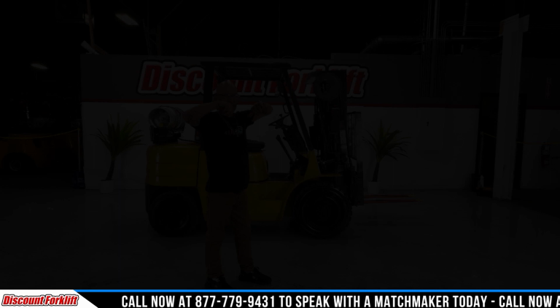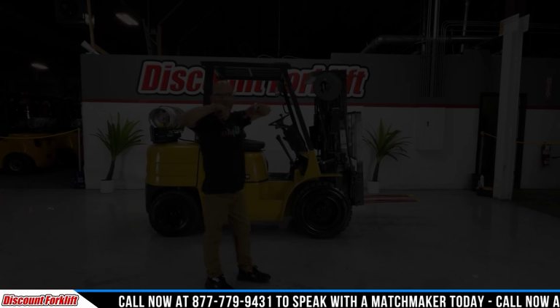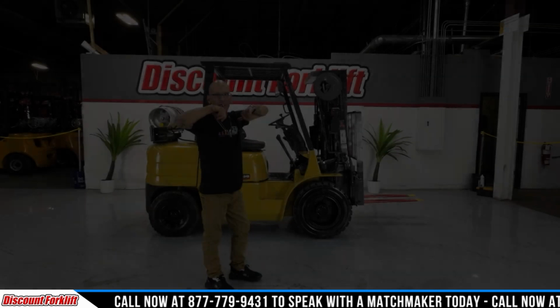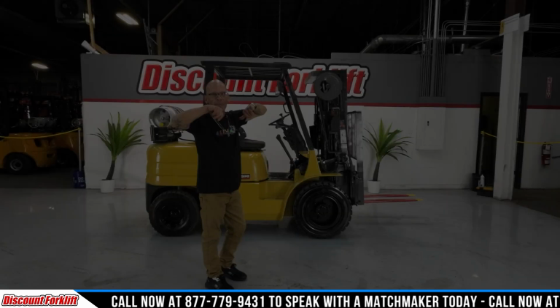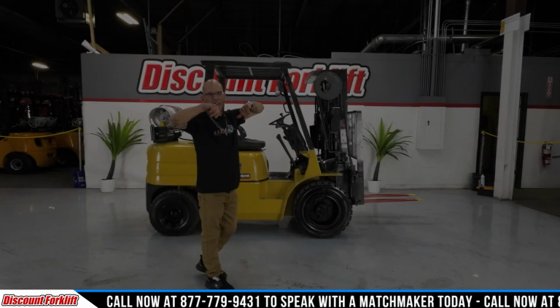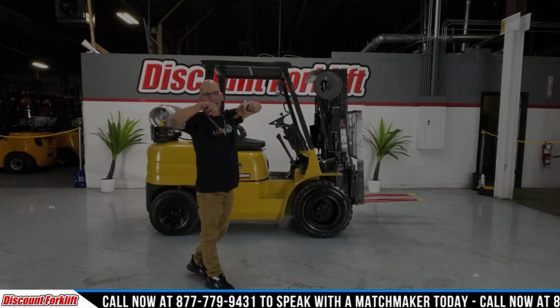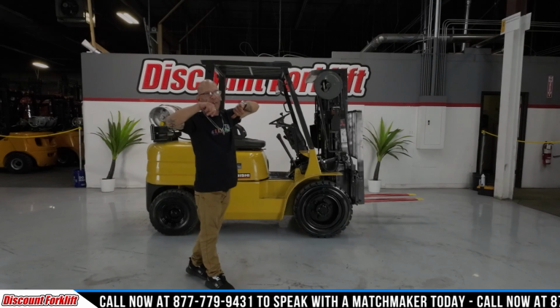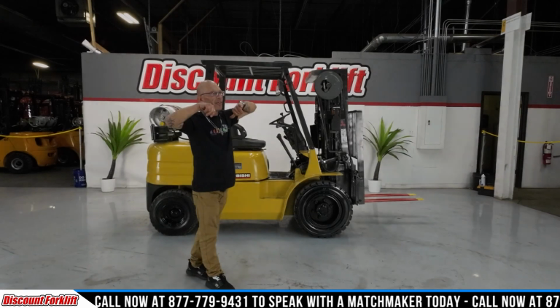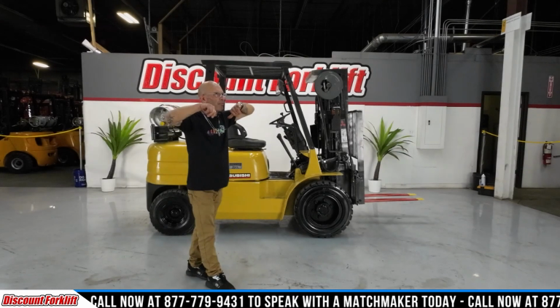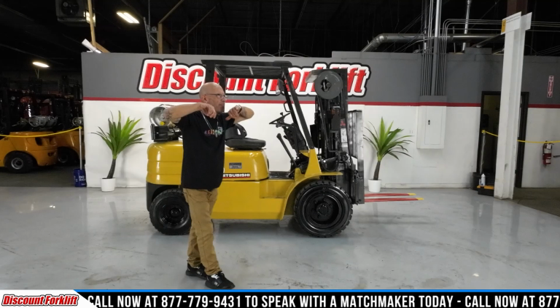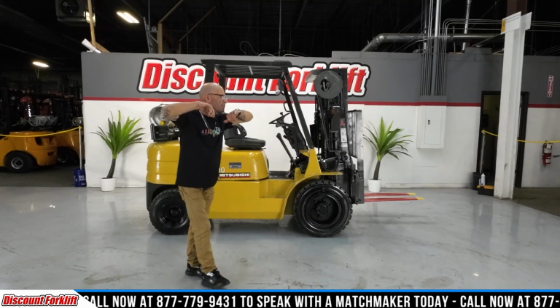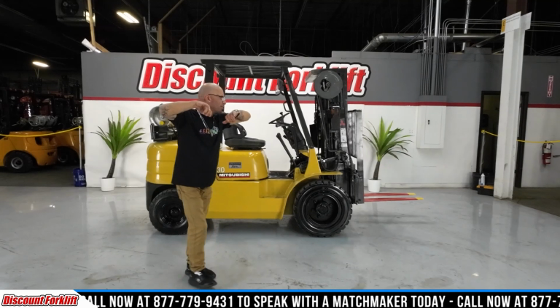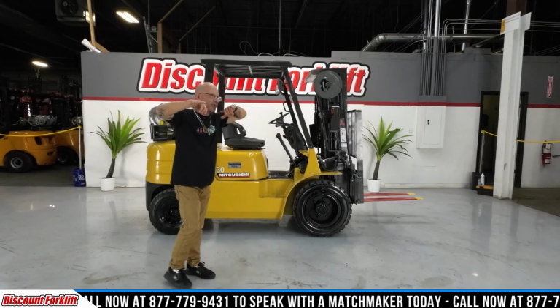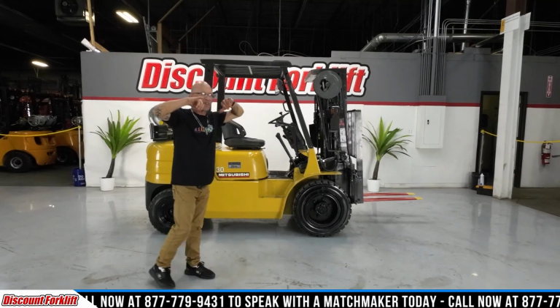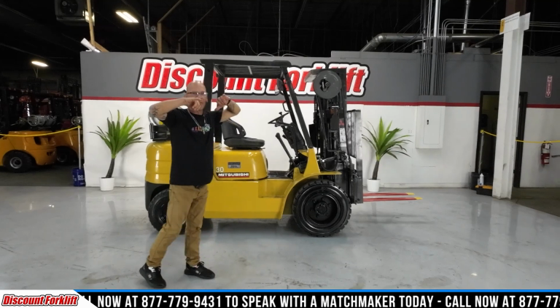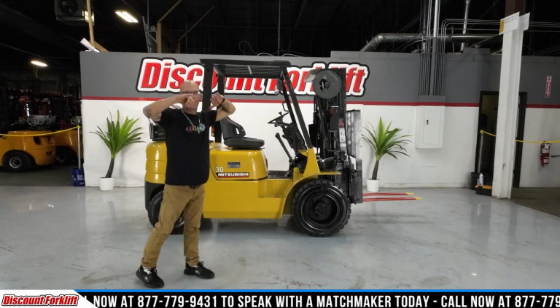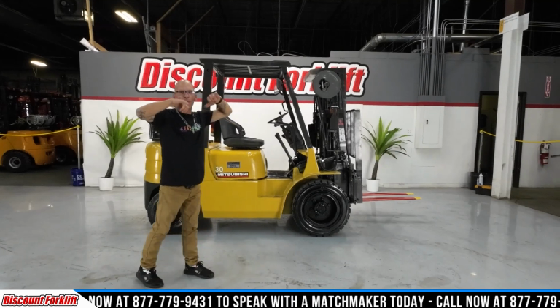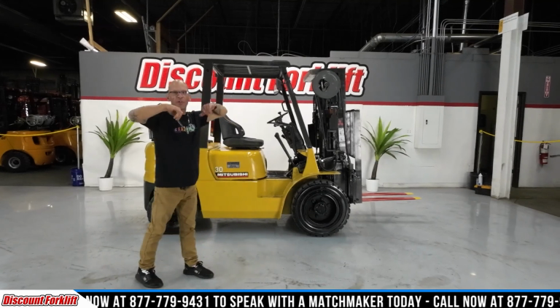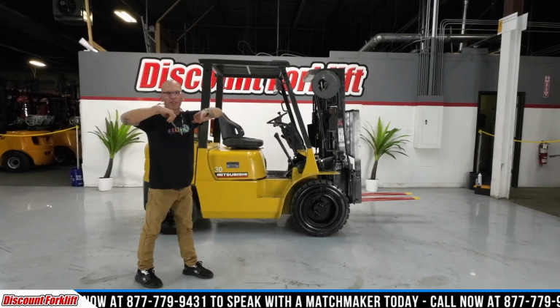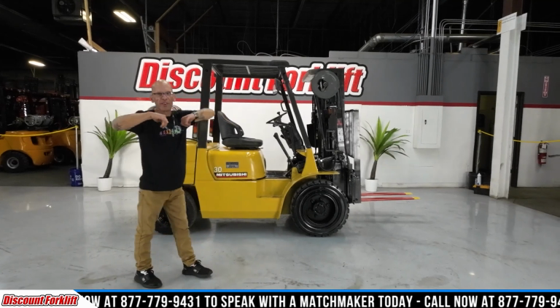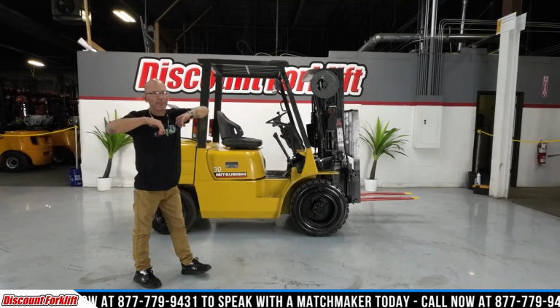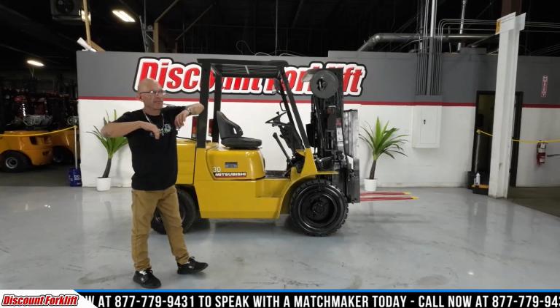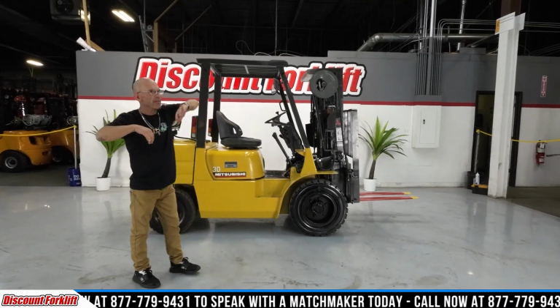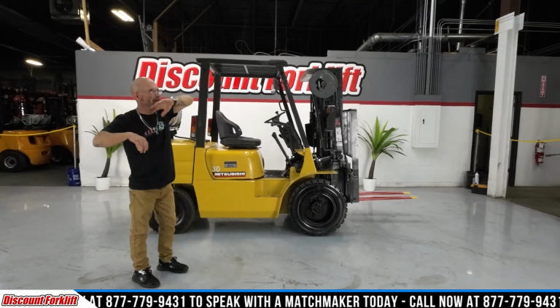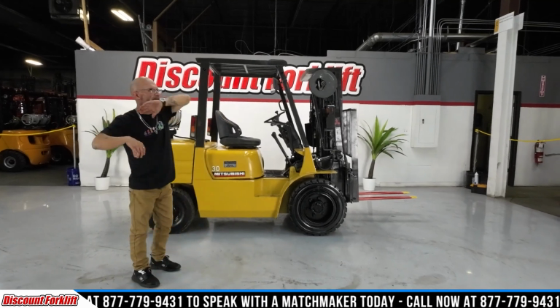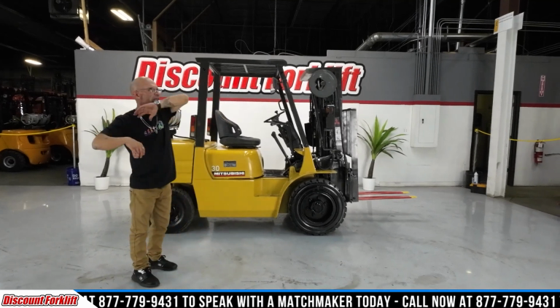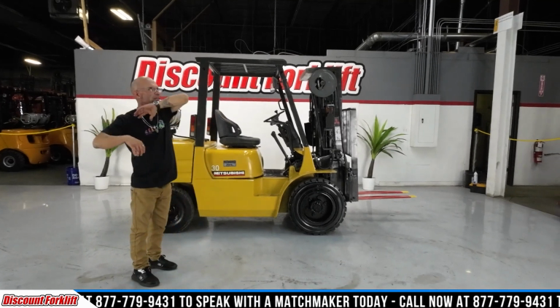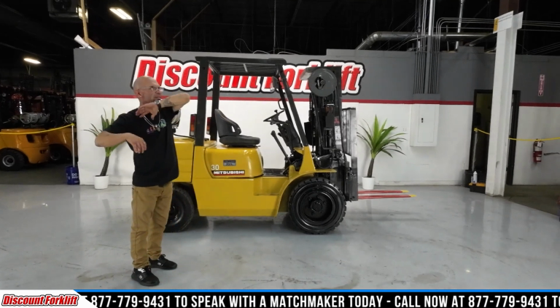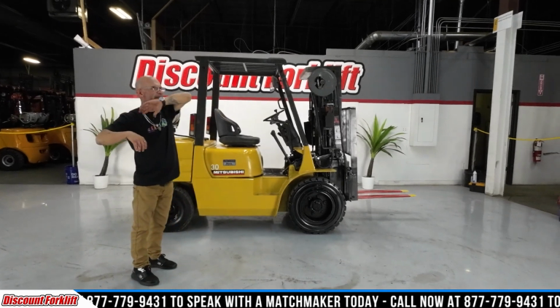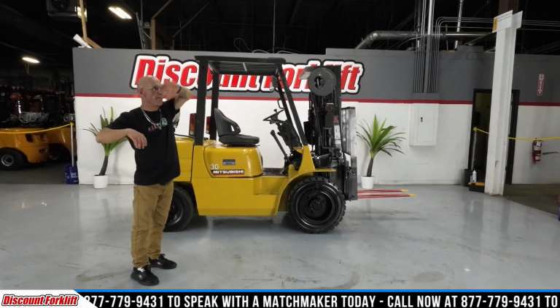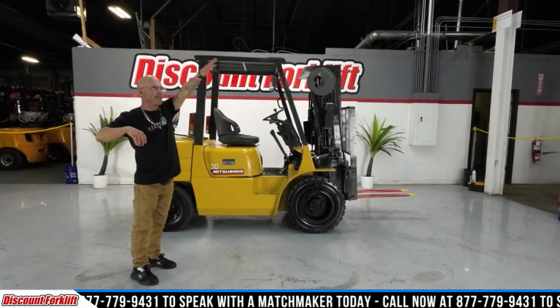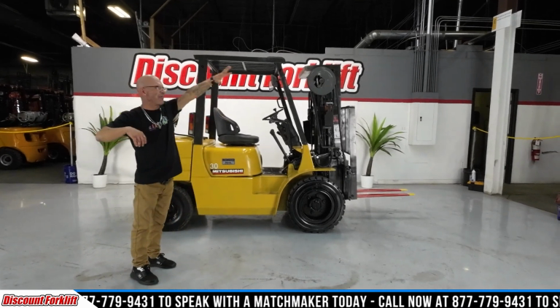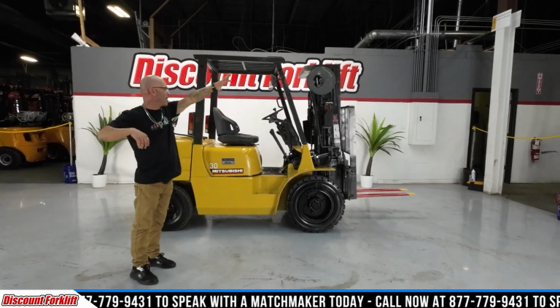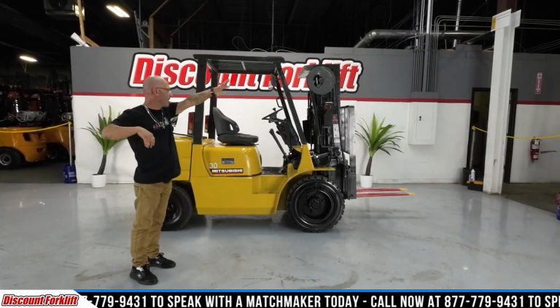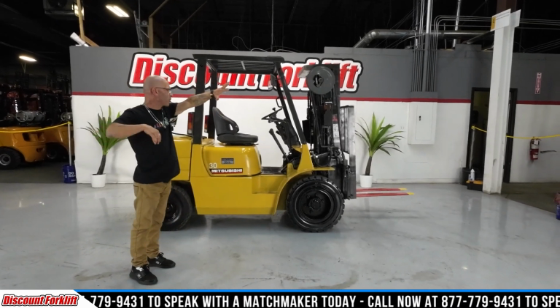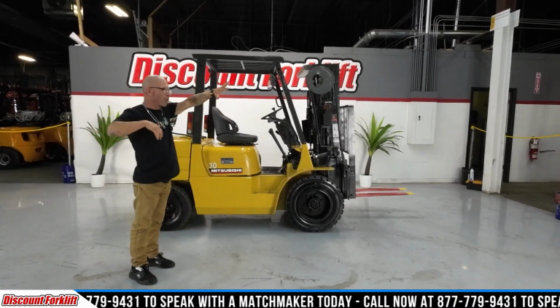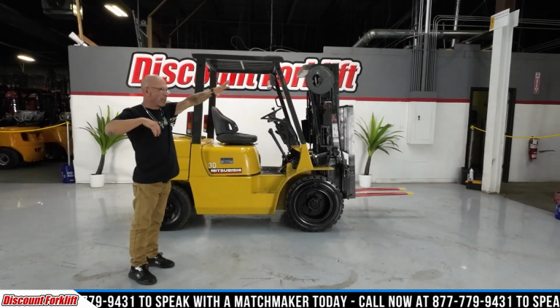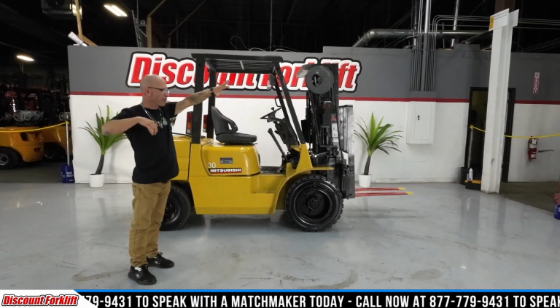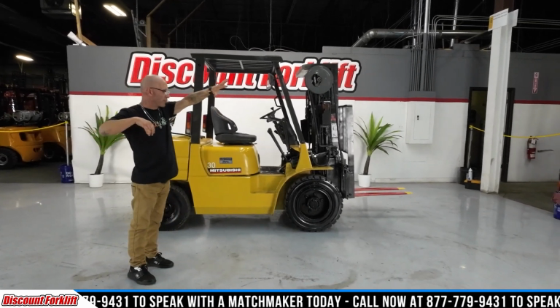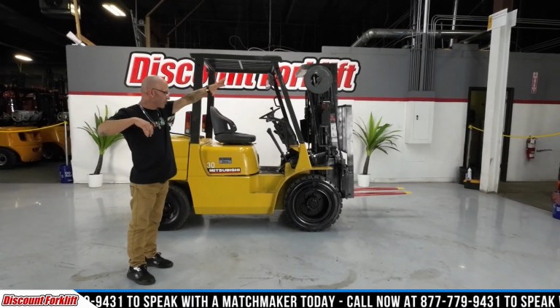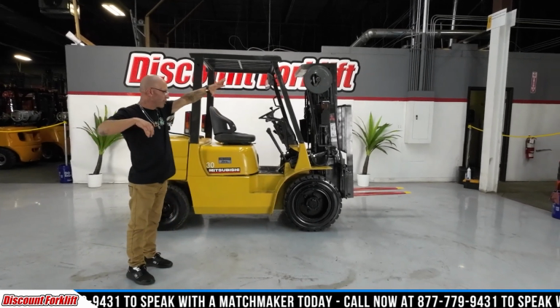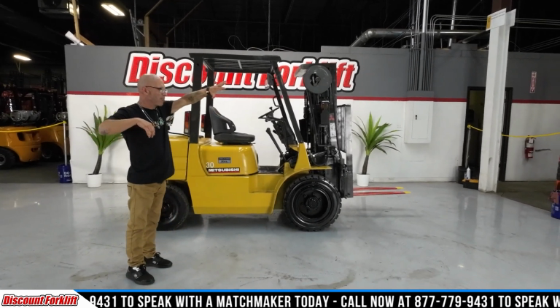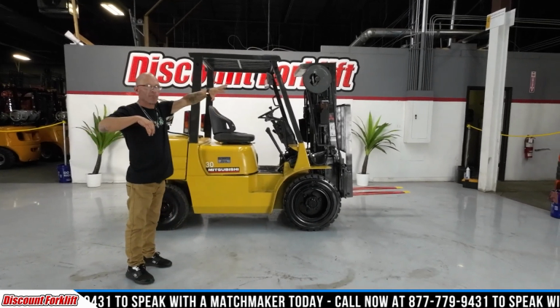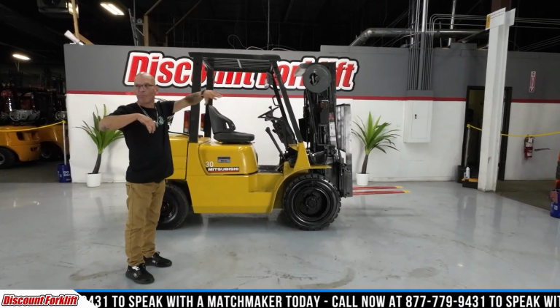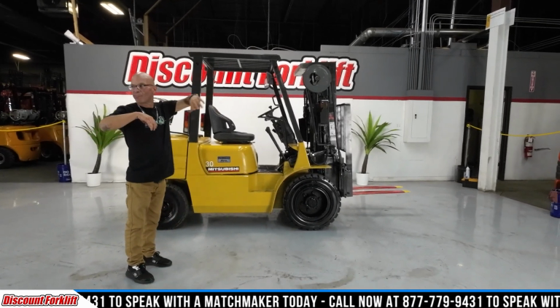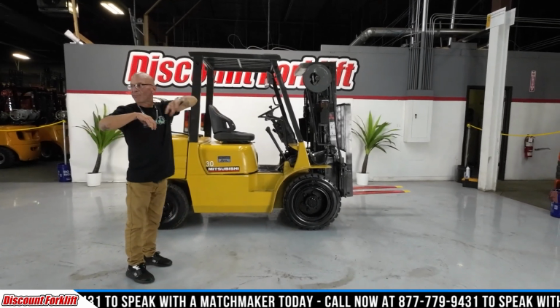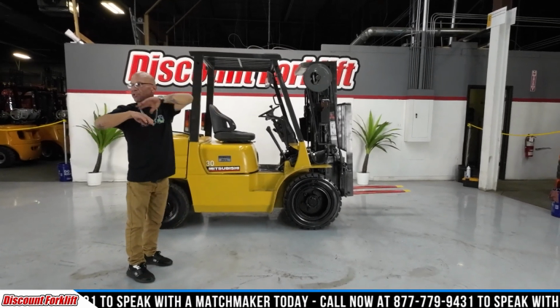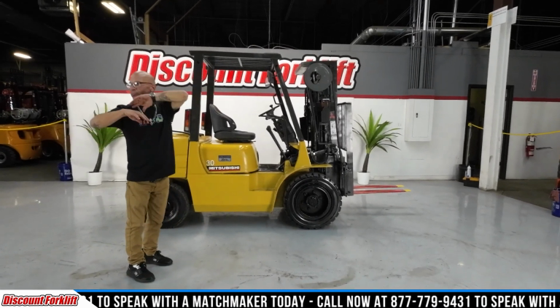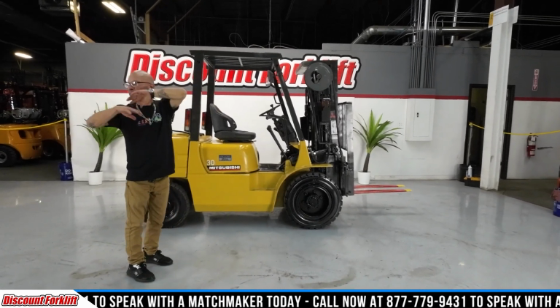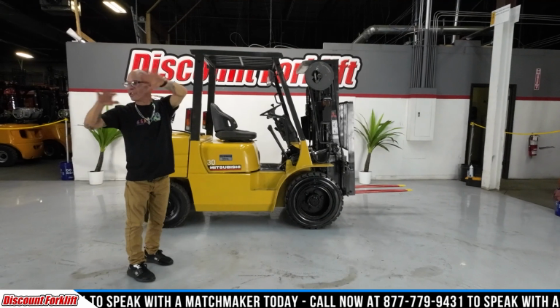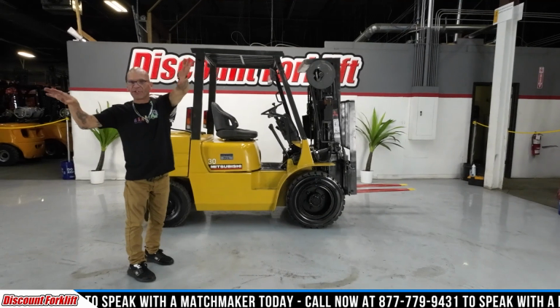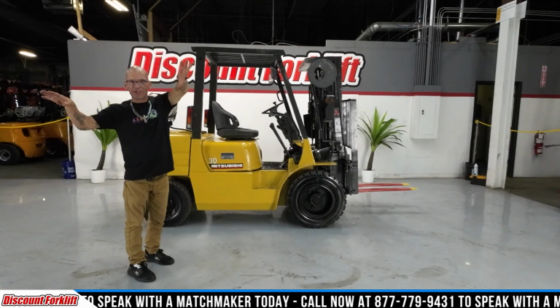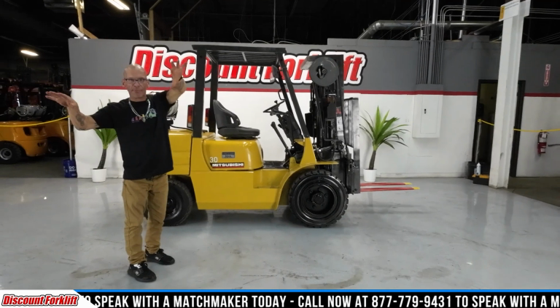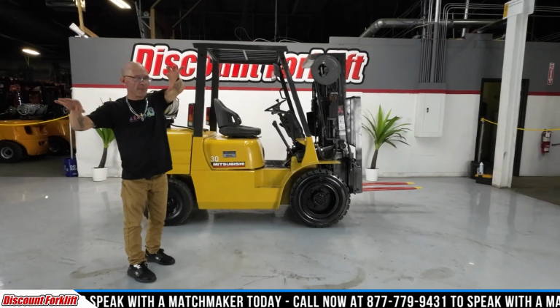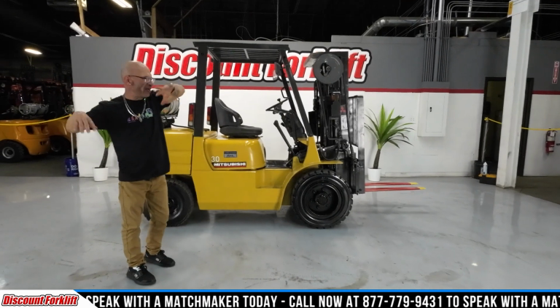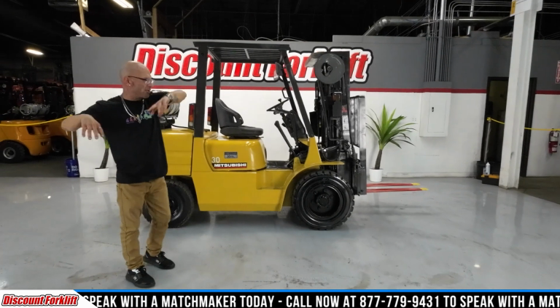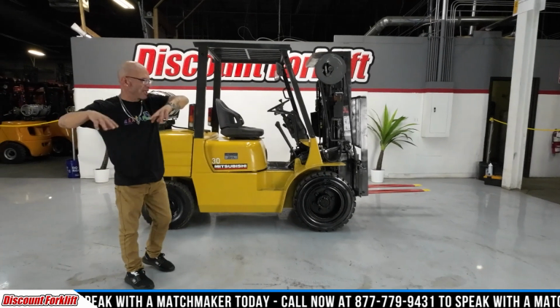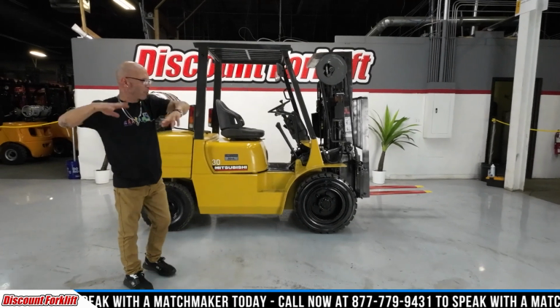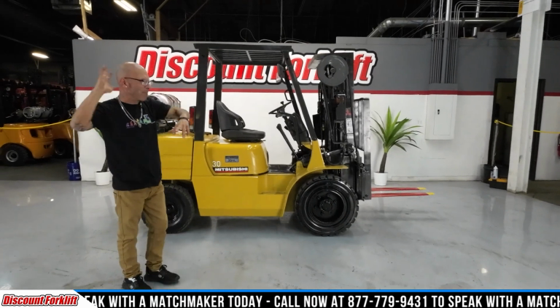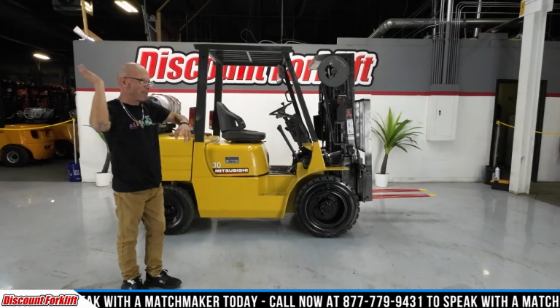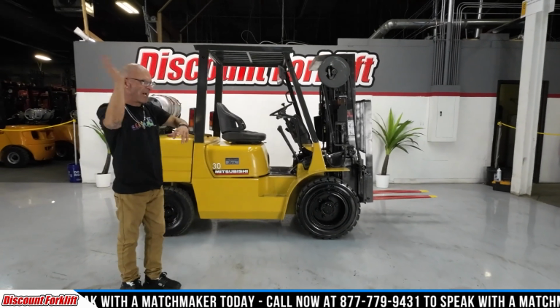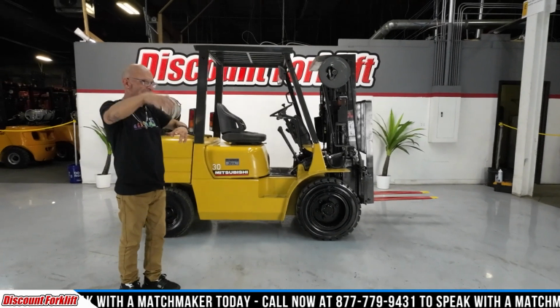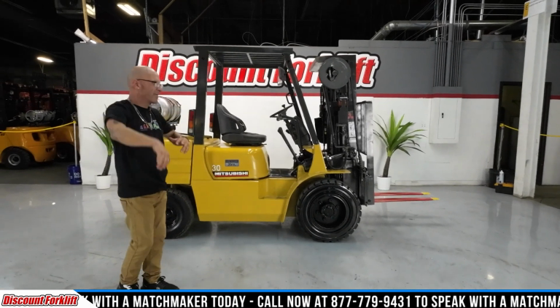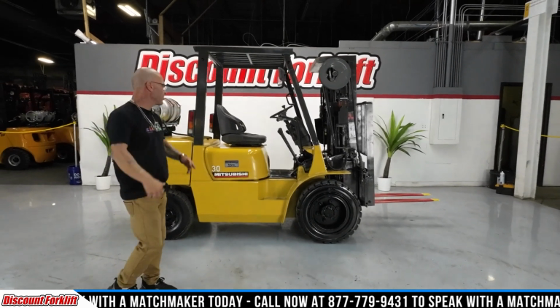Tommy here, Discount Forklift, Denver Headquarters. This place is amazing. We're packed.